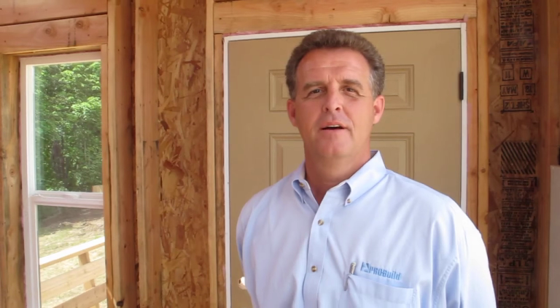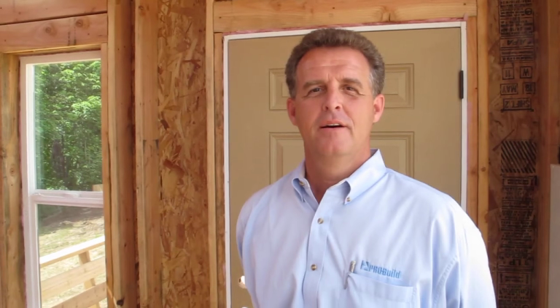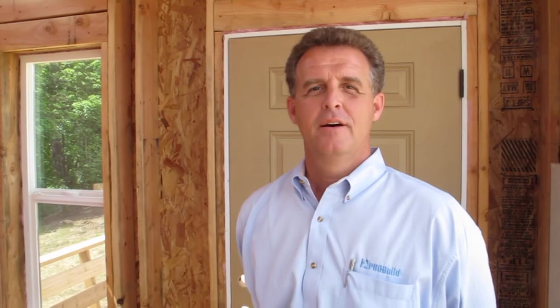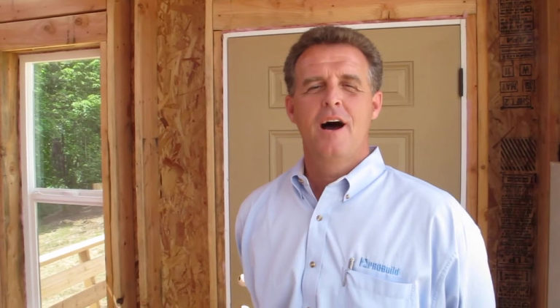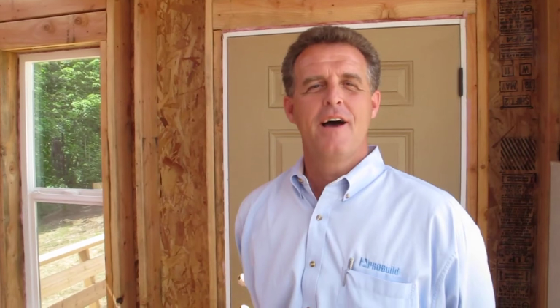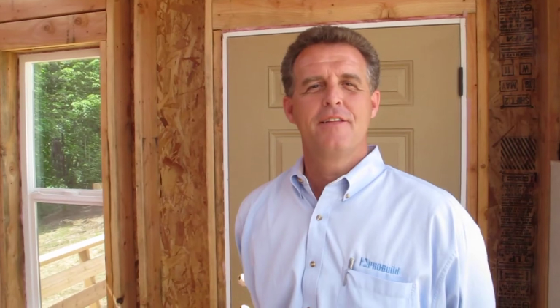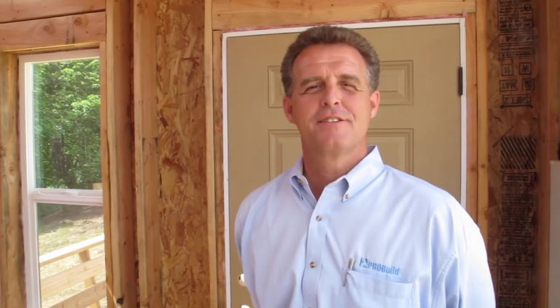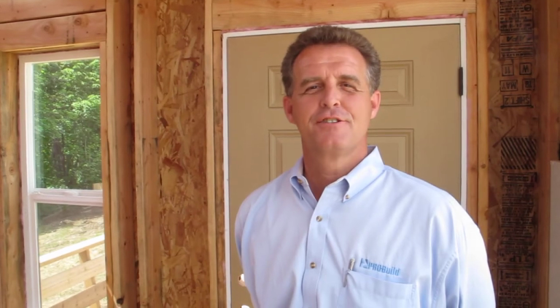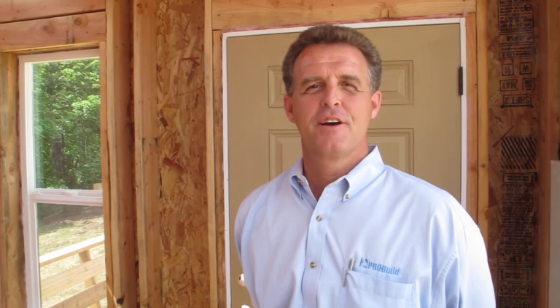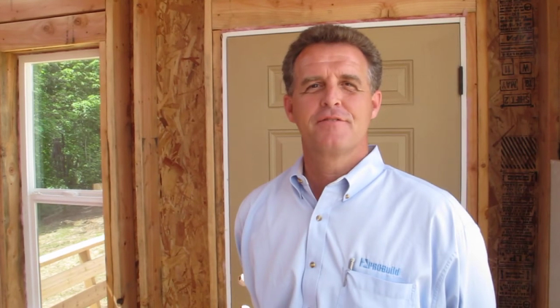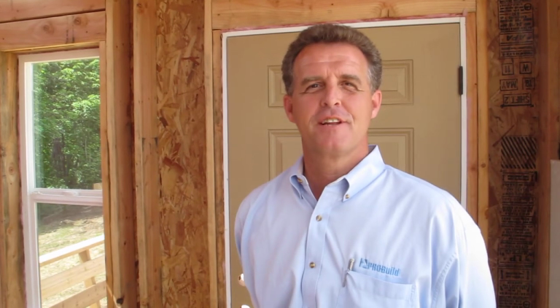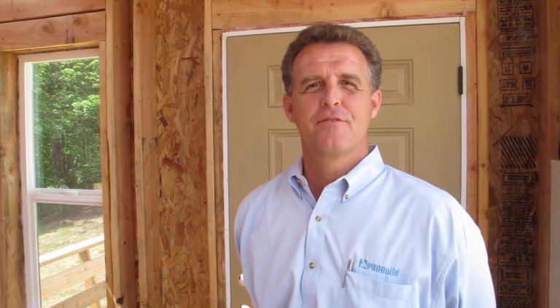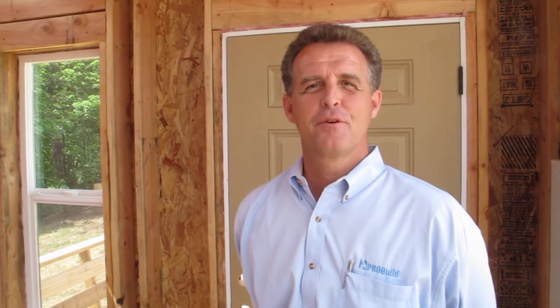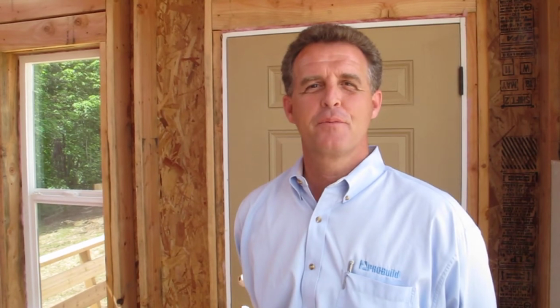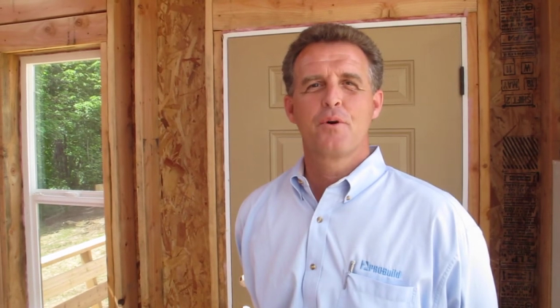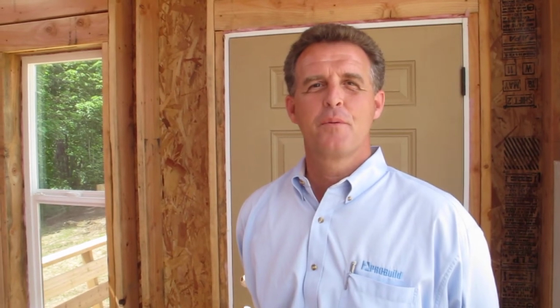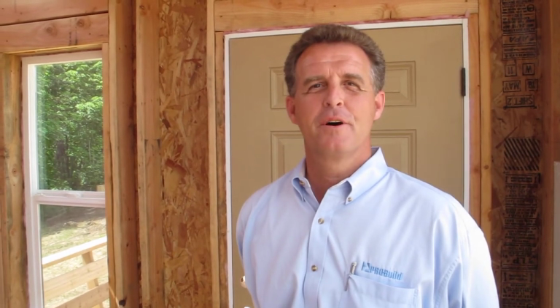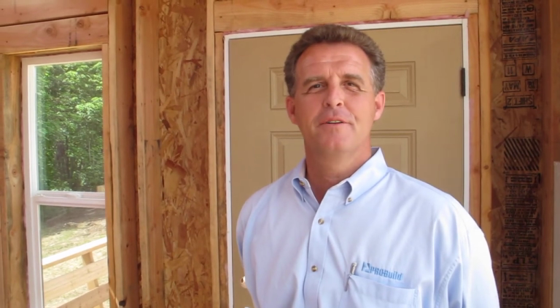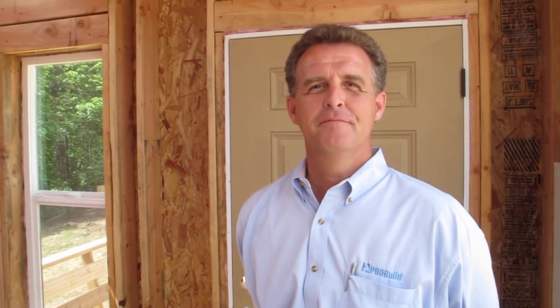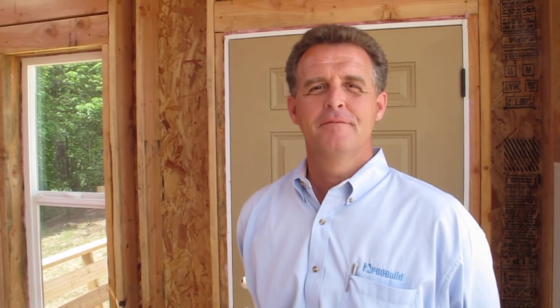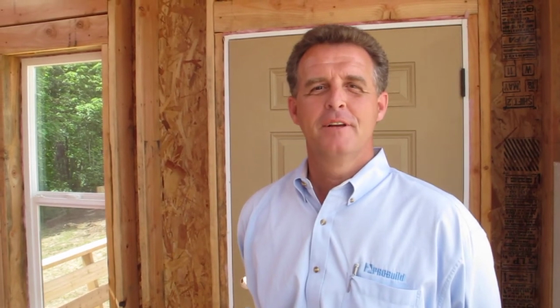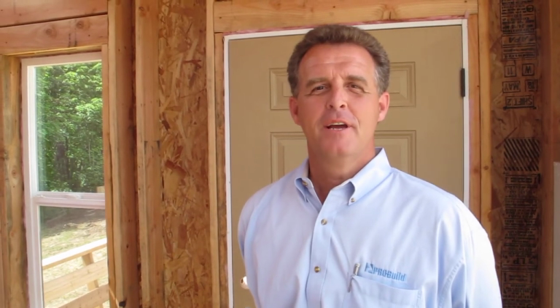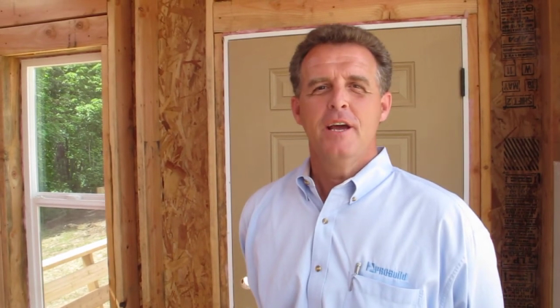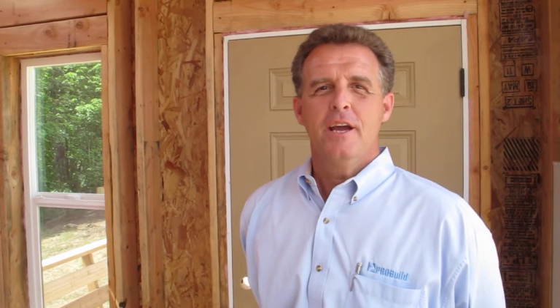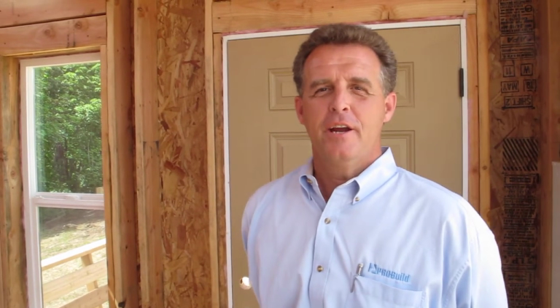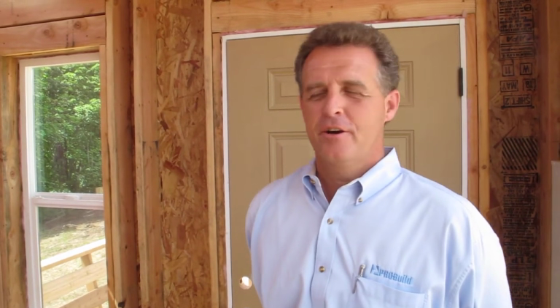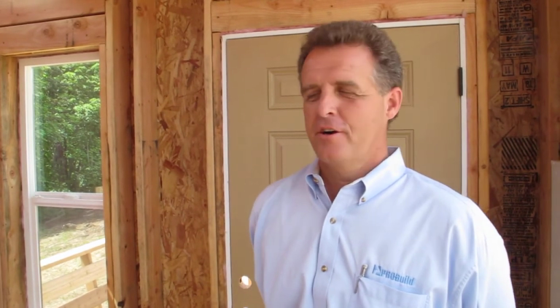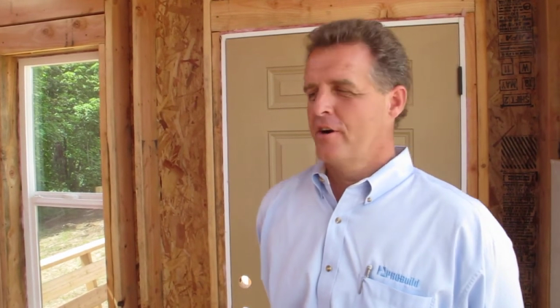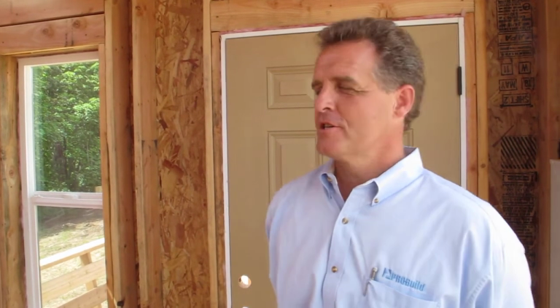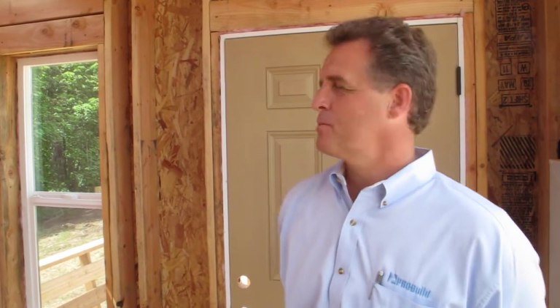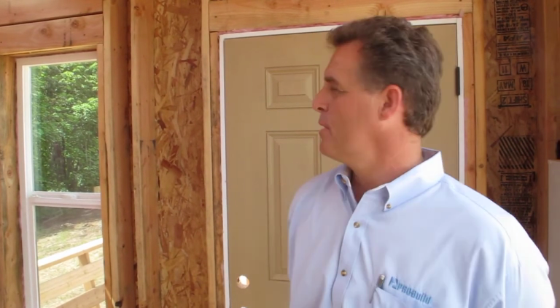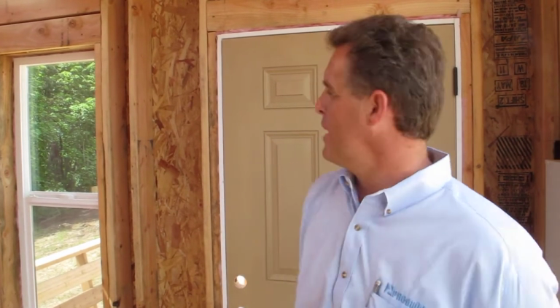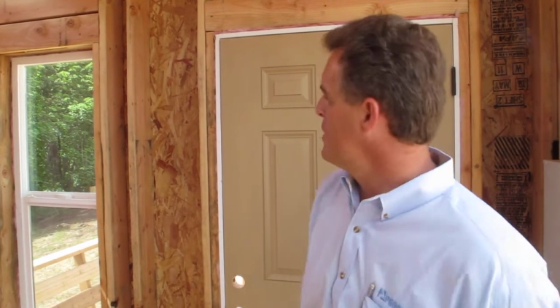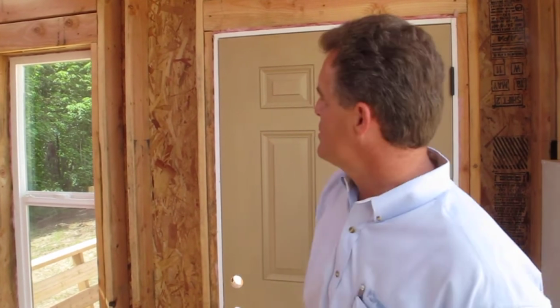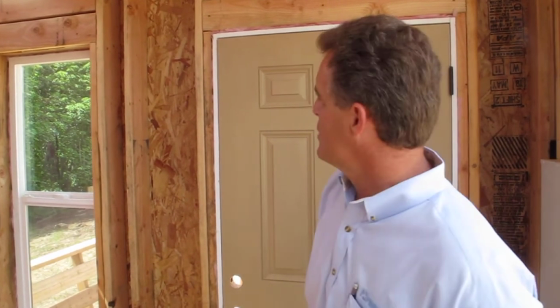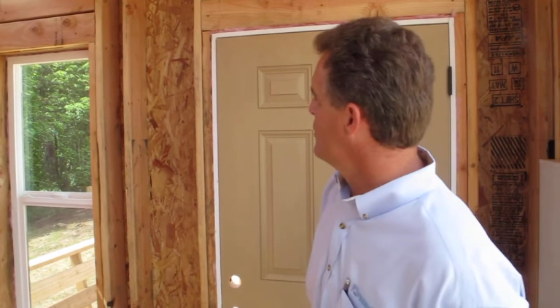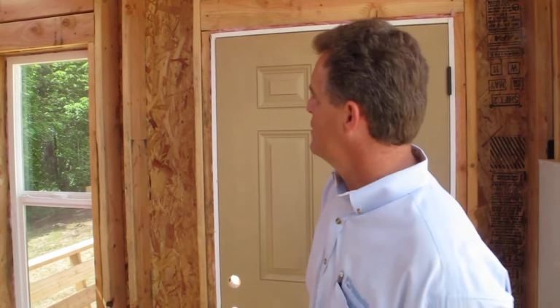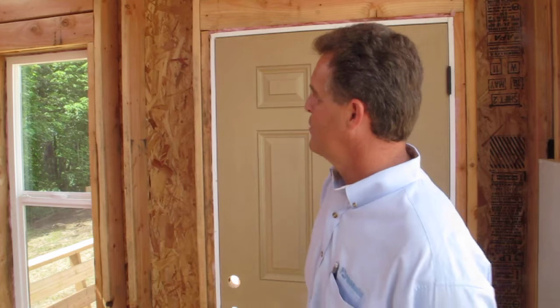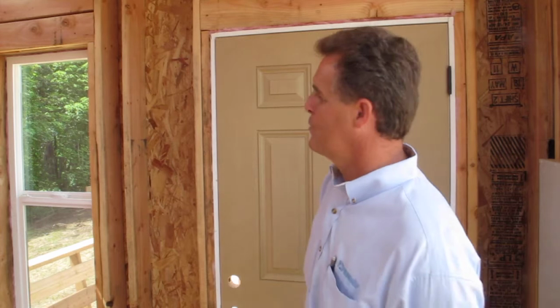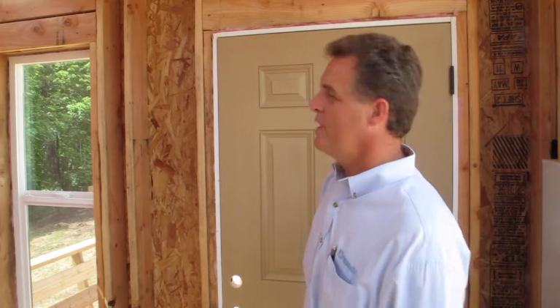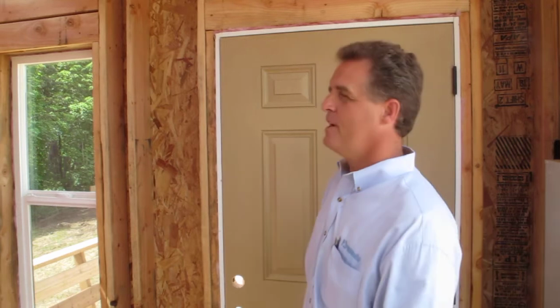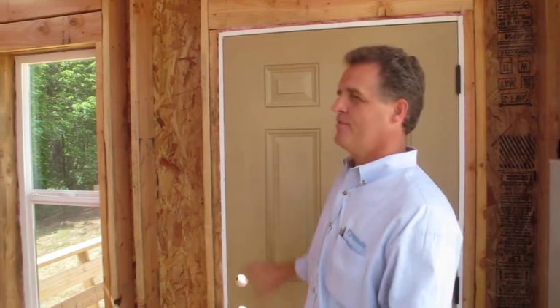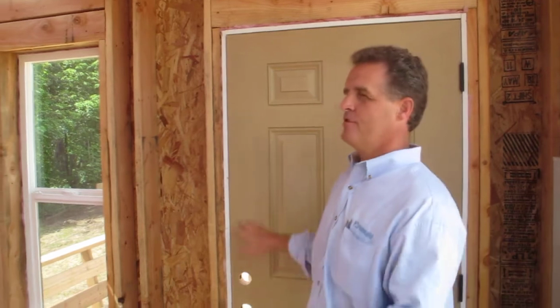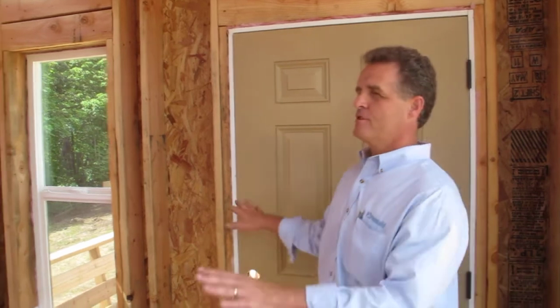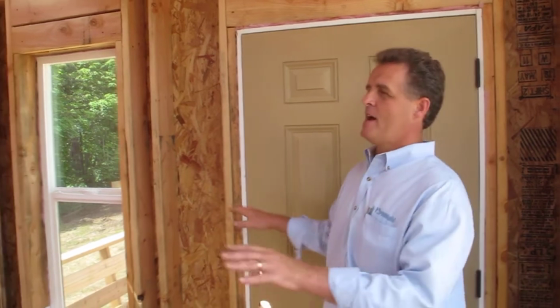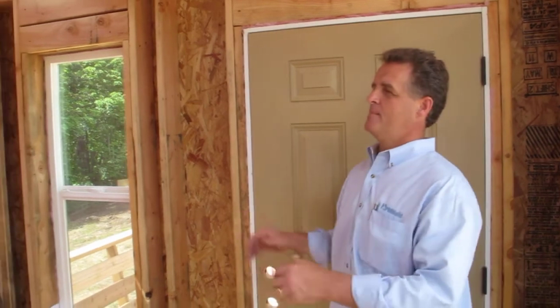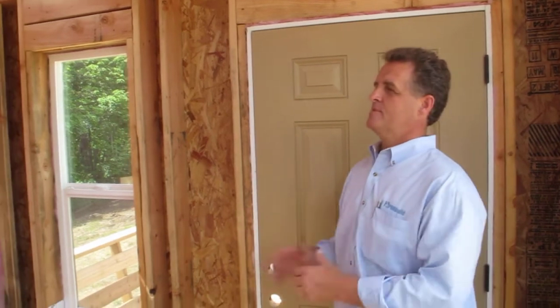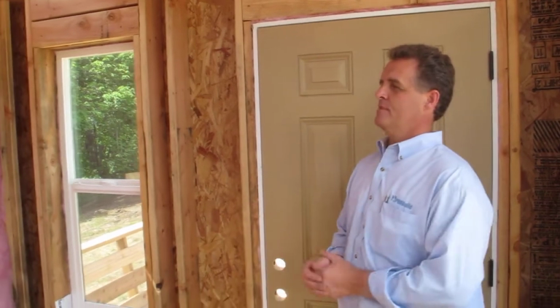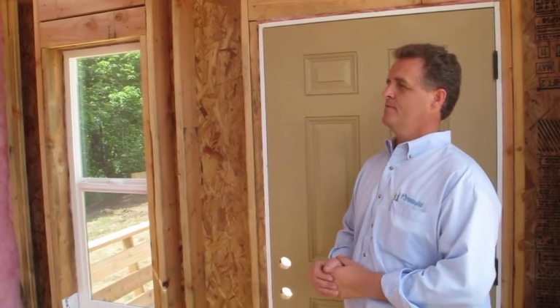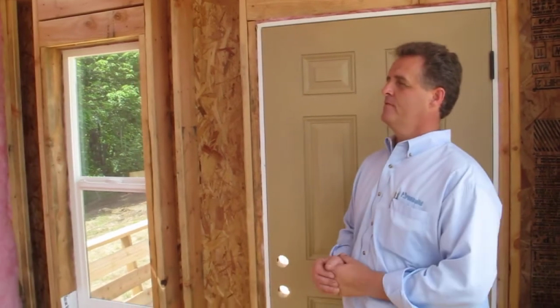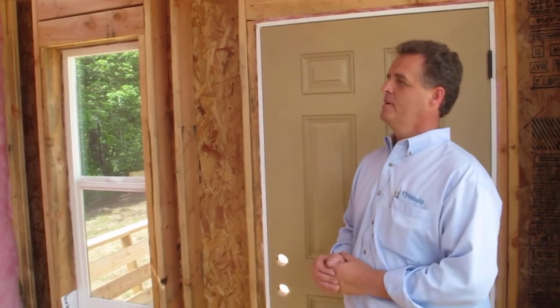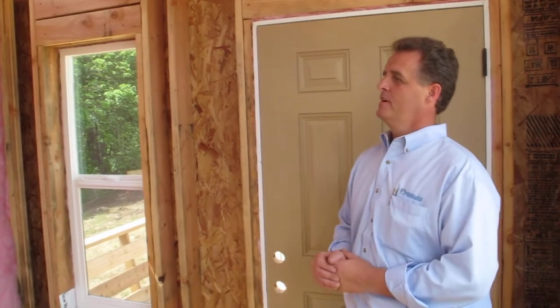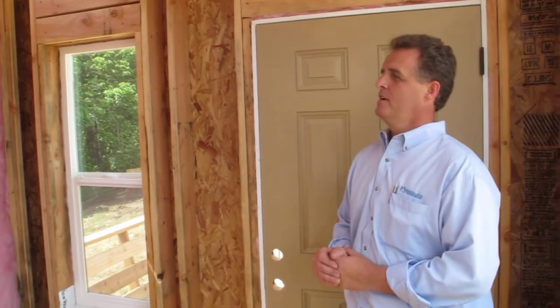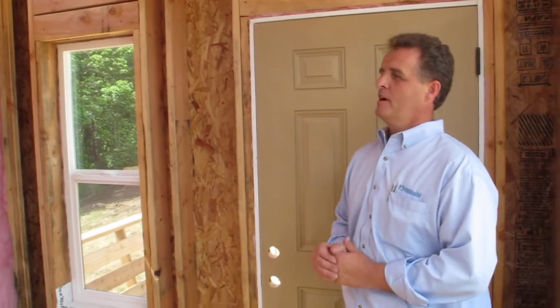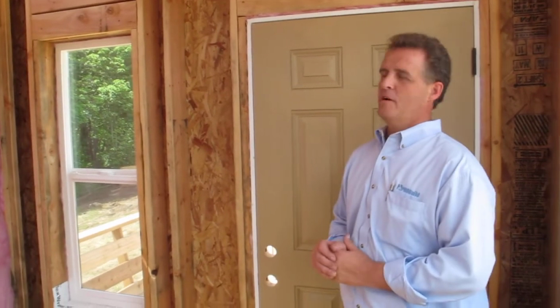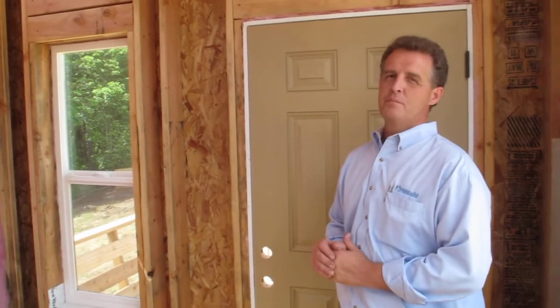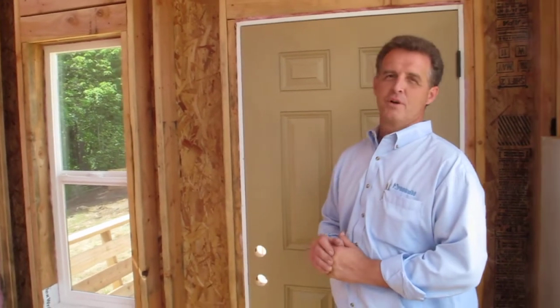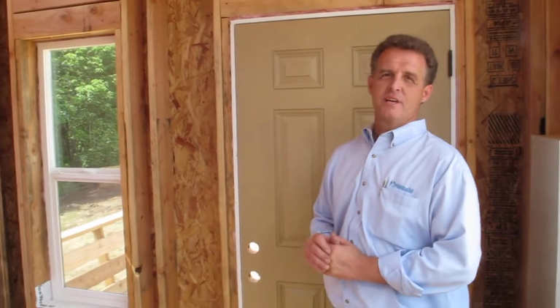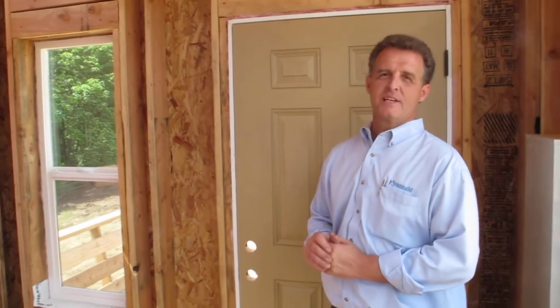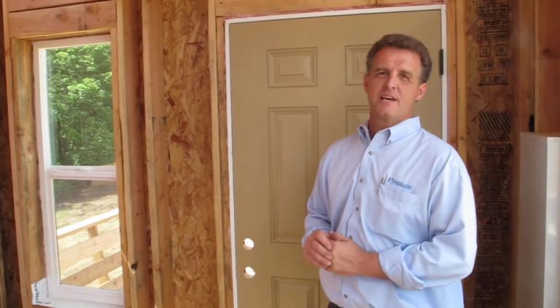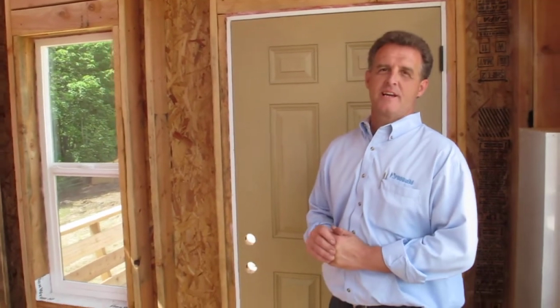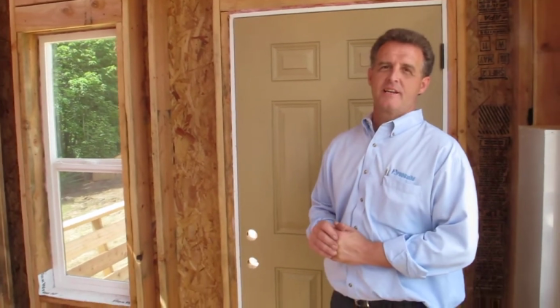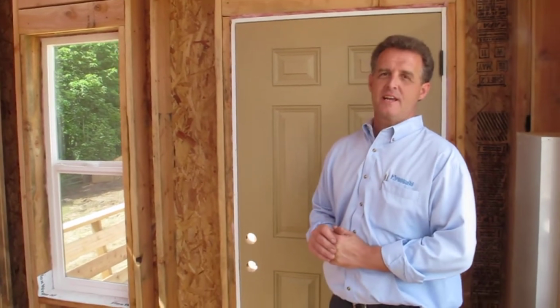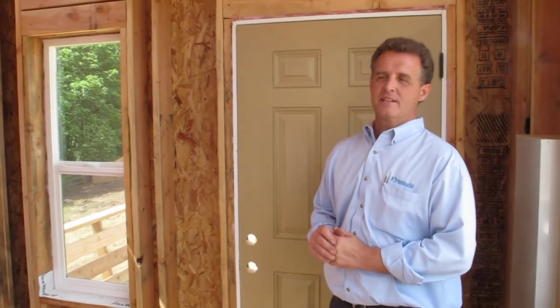Hi, this is Jeff Steffel with ProBuild. Here in our display we showed three different types of building techniques.